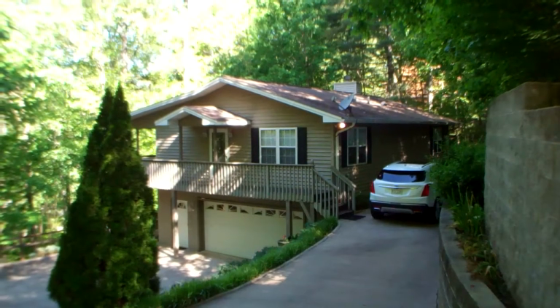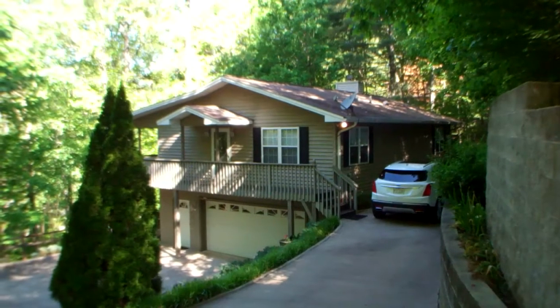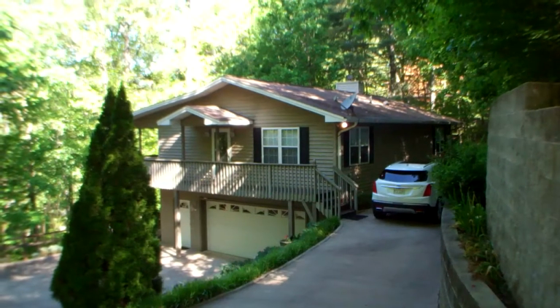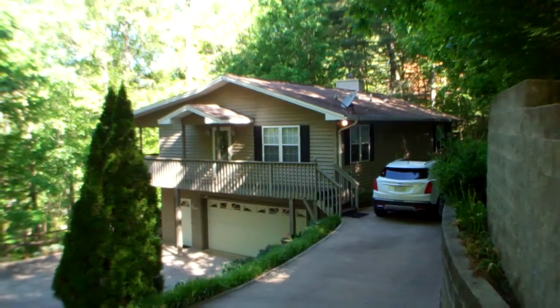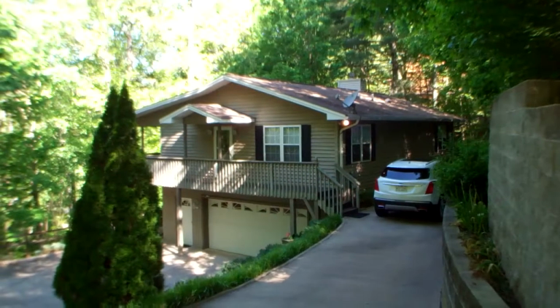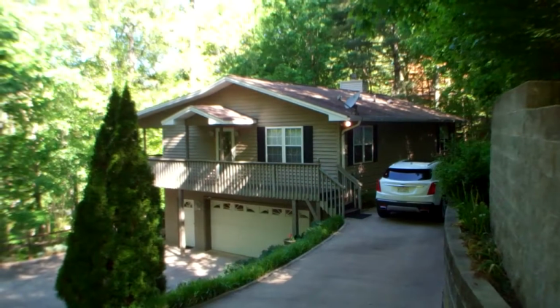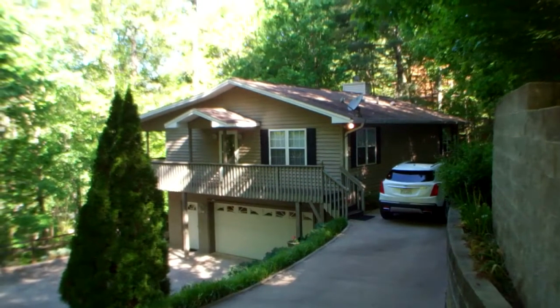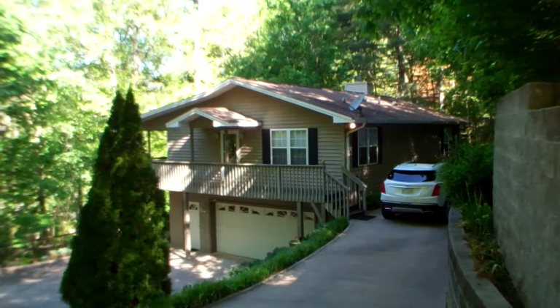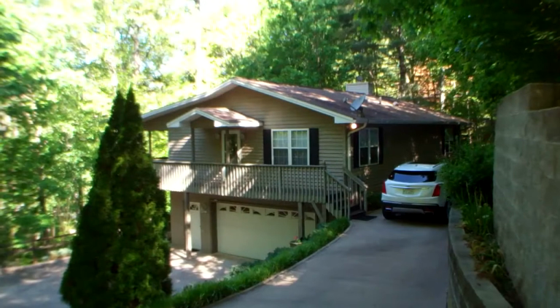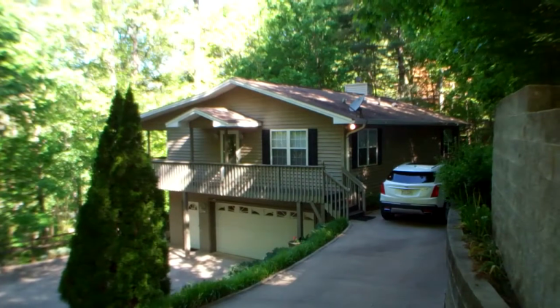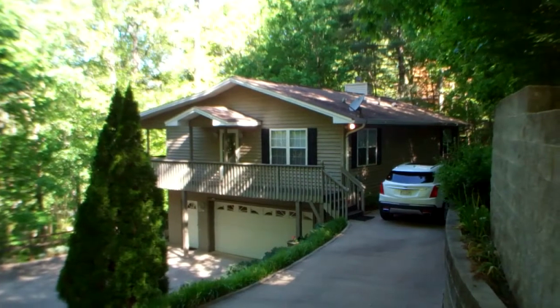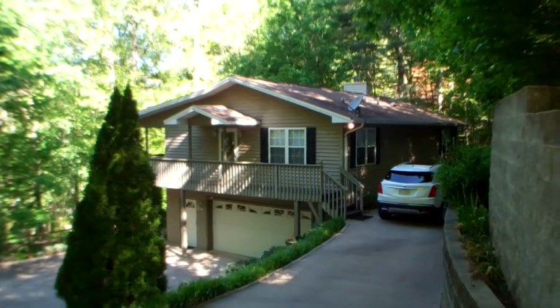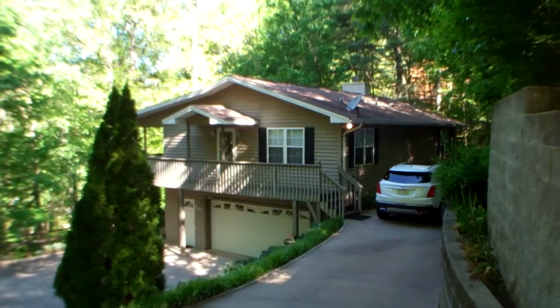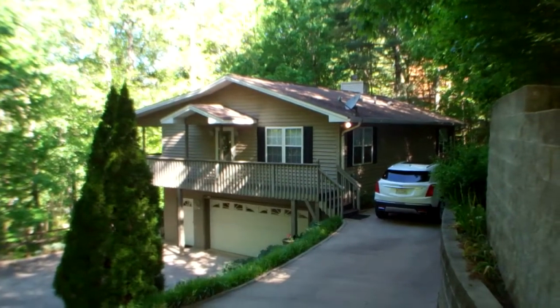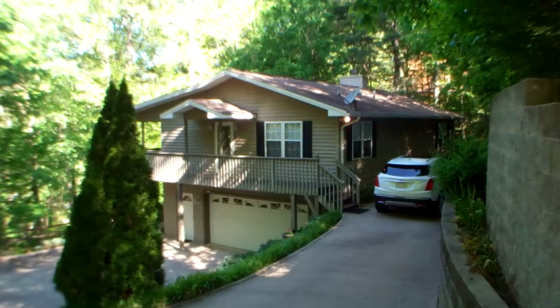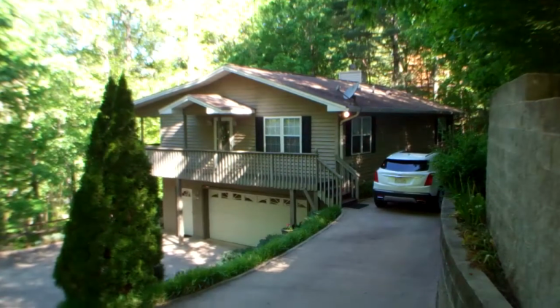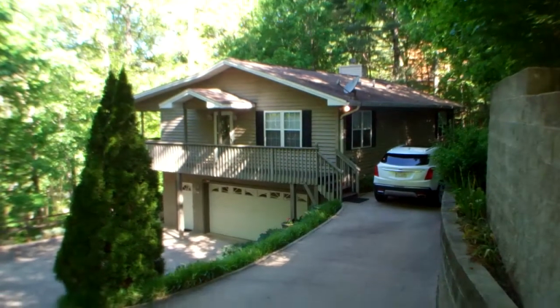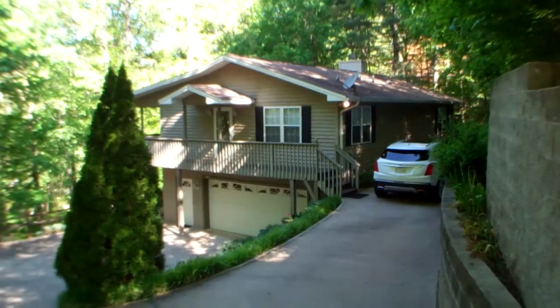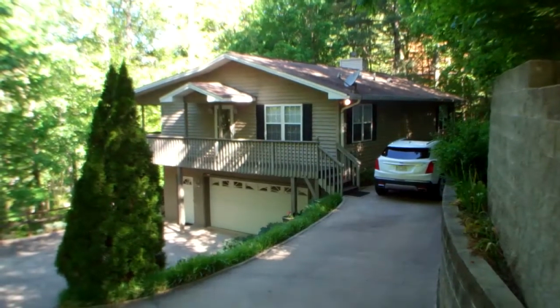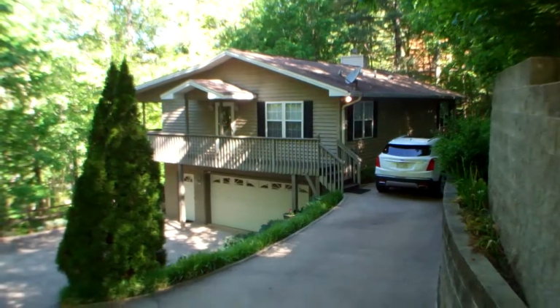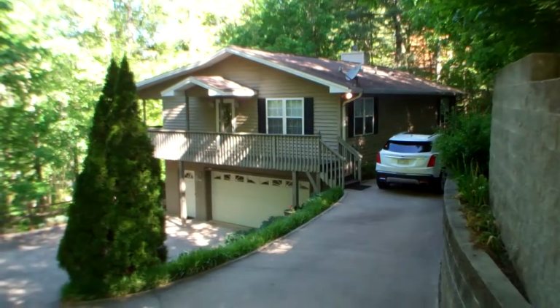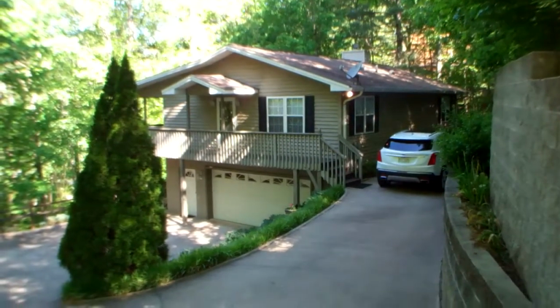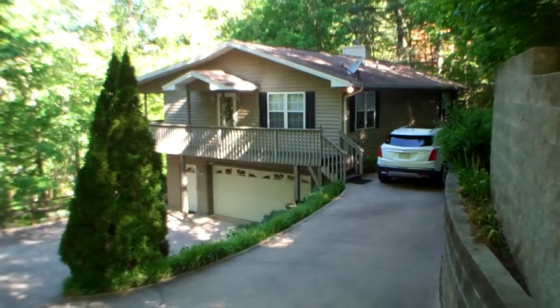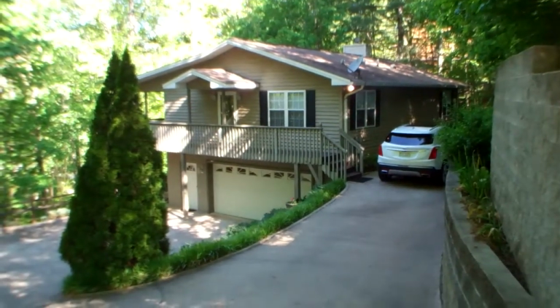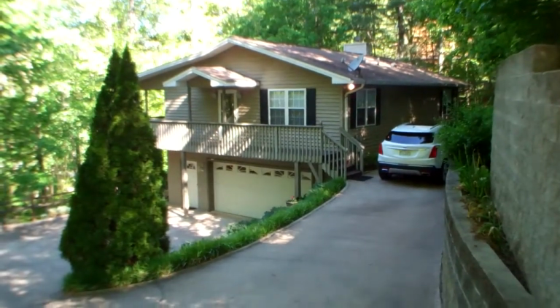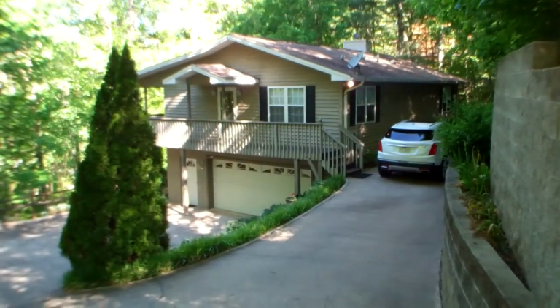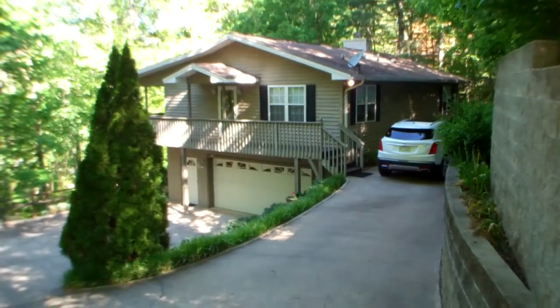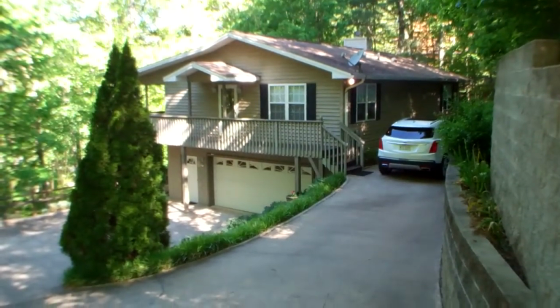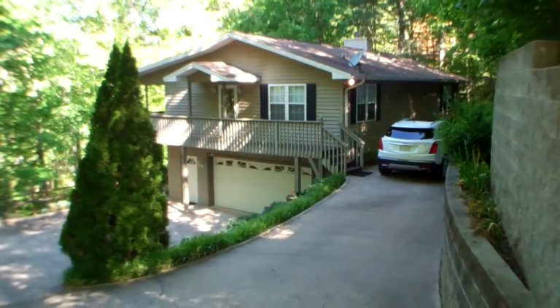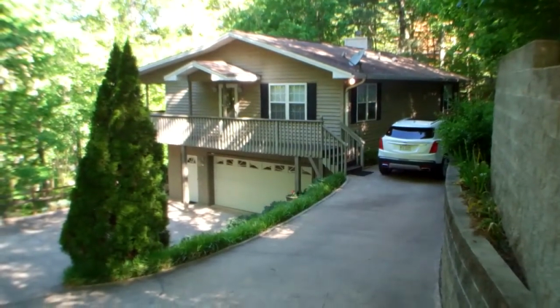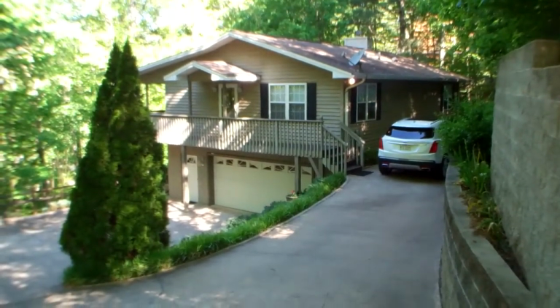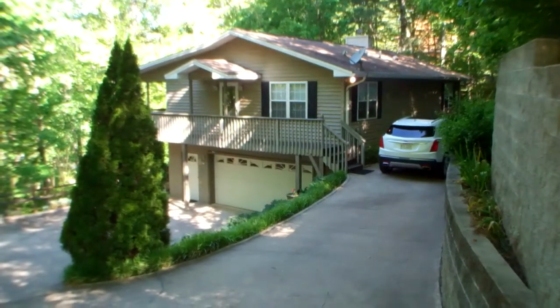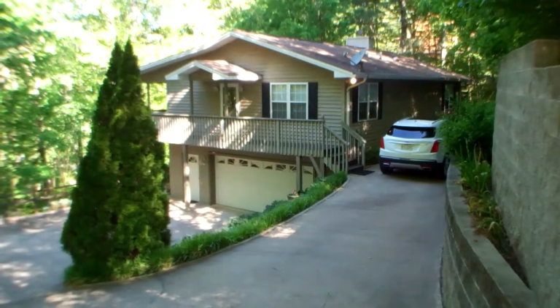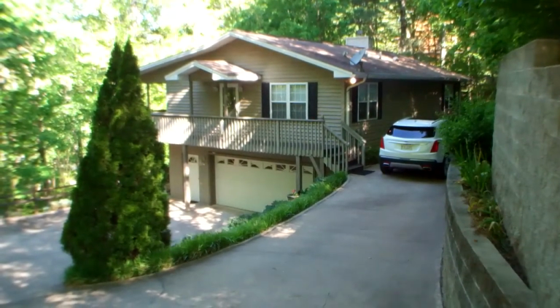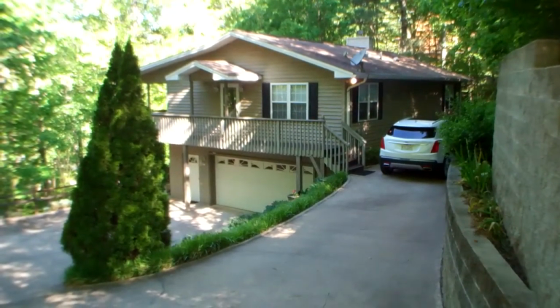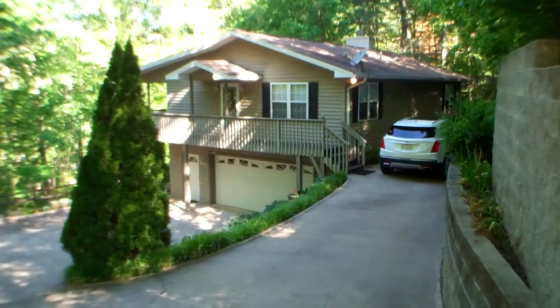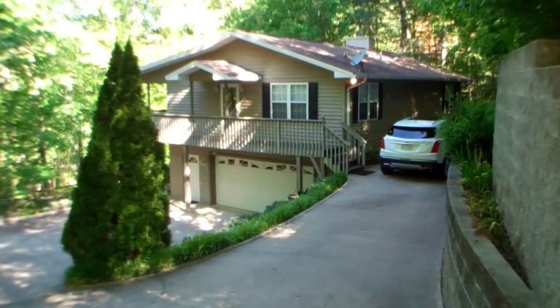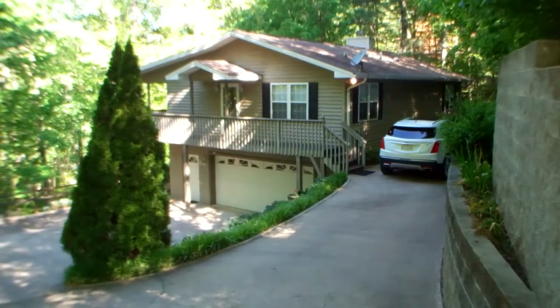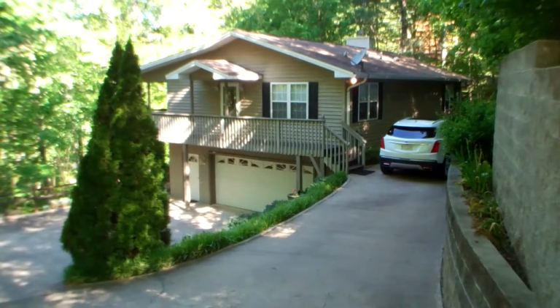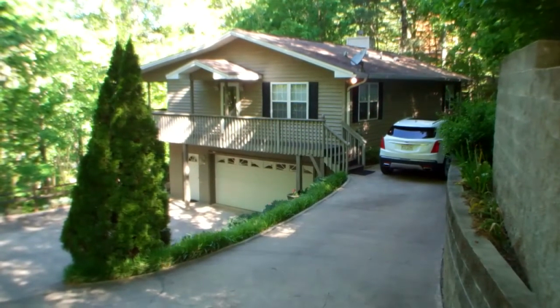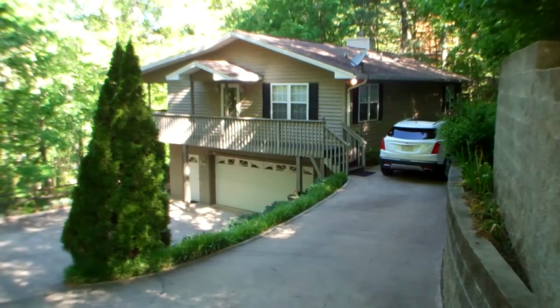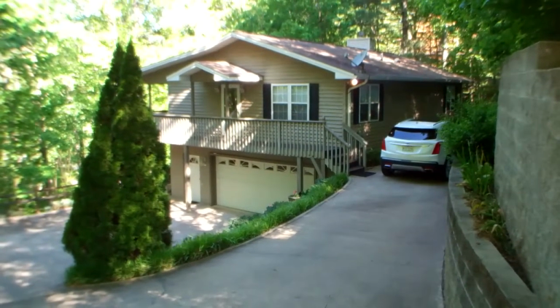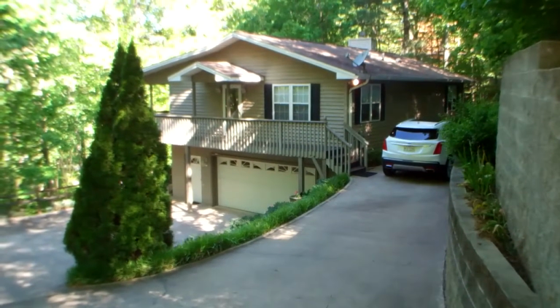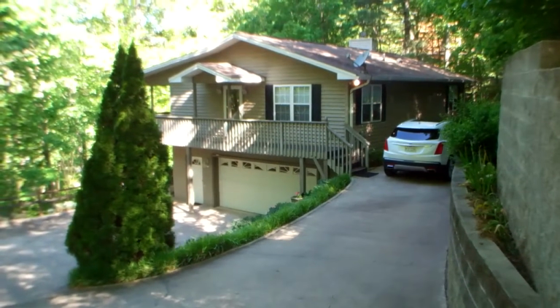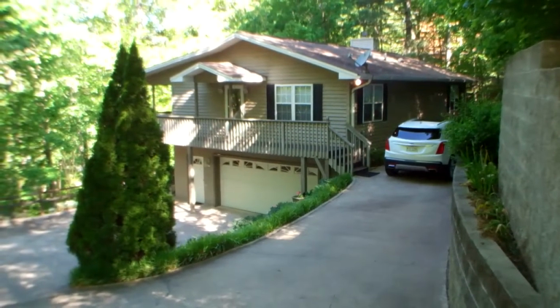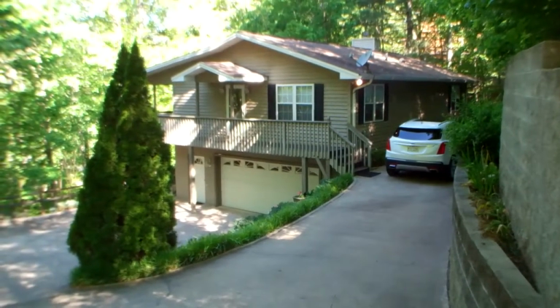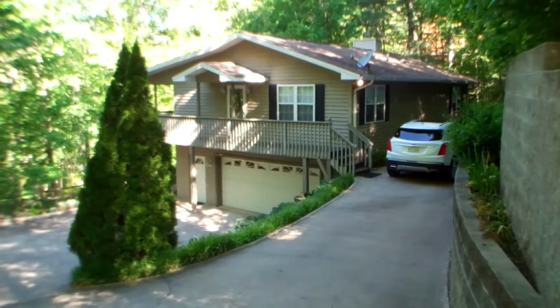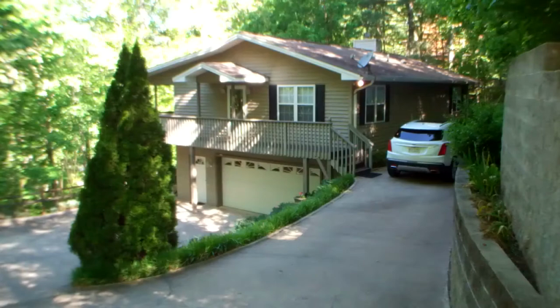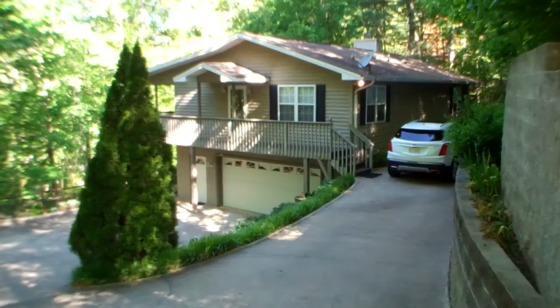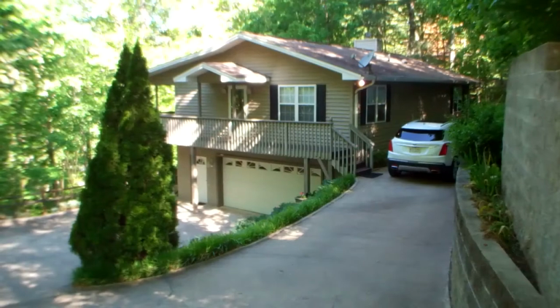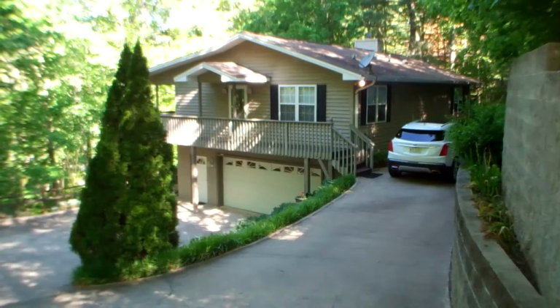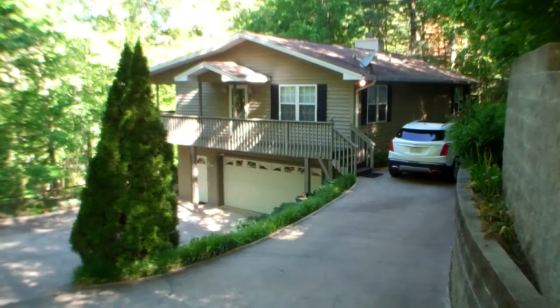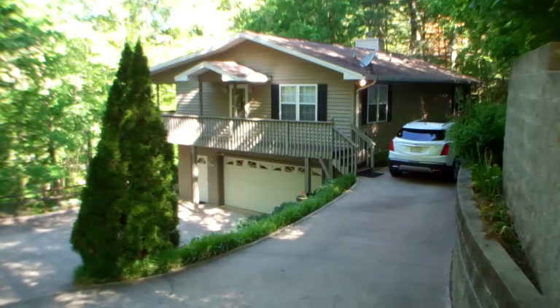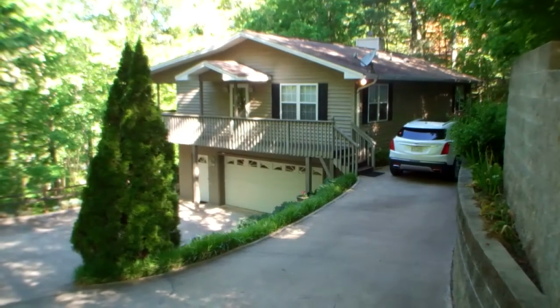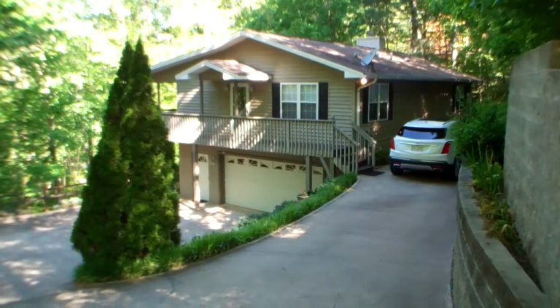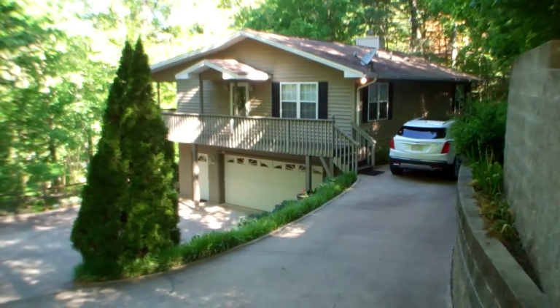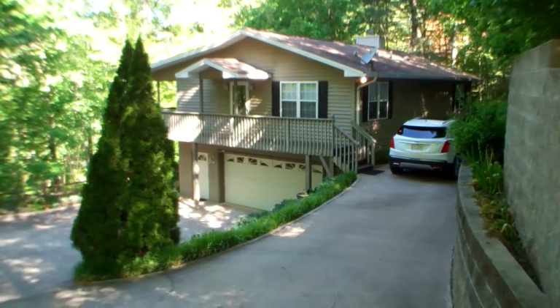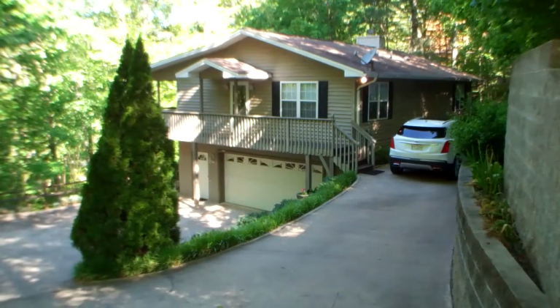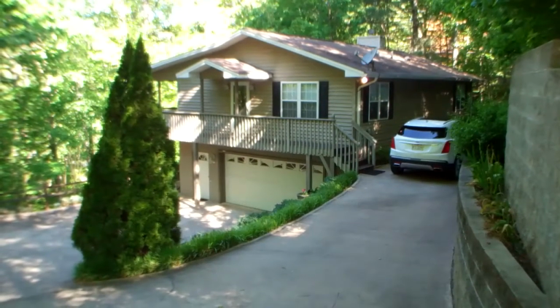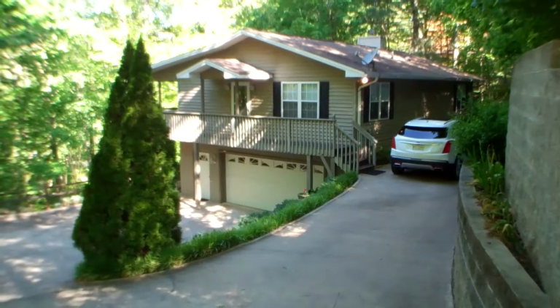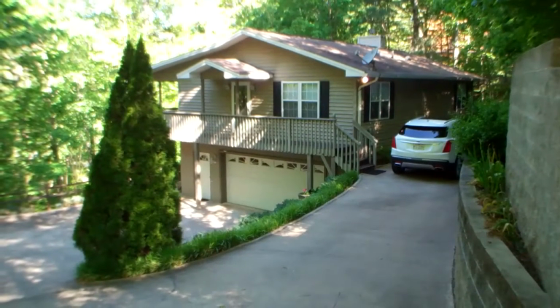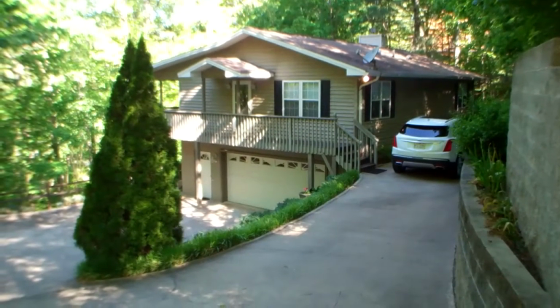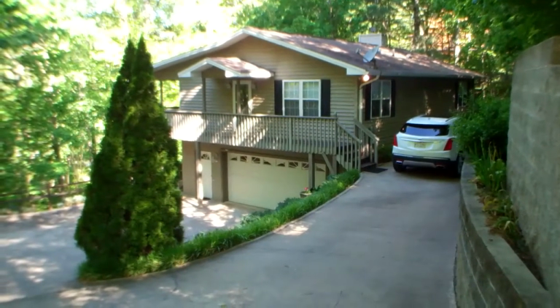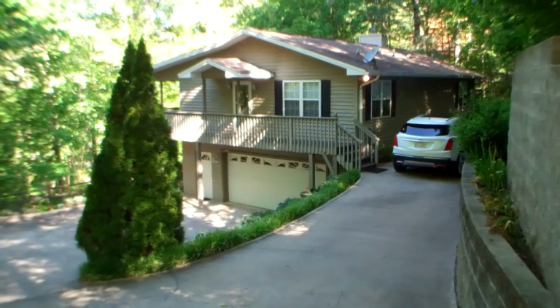Hi everybody, this is June Tisillo with RE-MAX Elite in beautiful Franklin, North Carolina. We are in Mill Creek Golf Course Community.